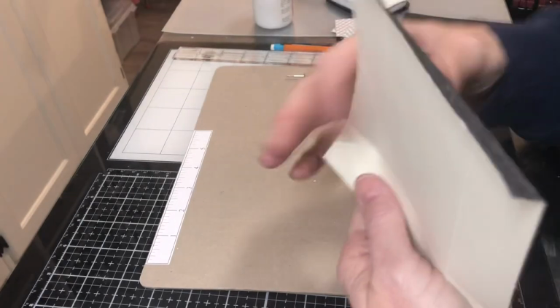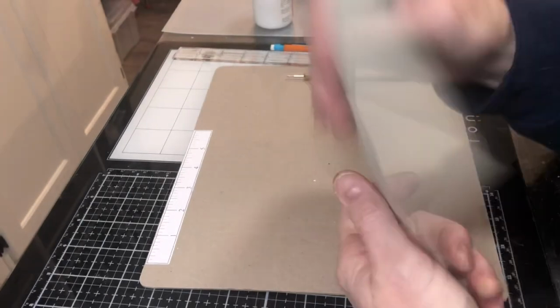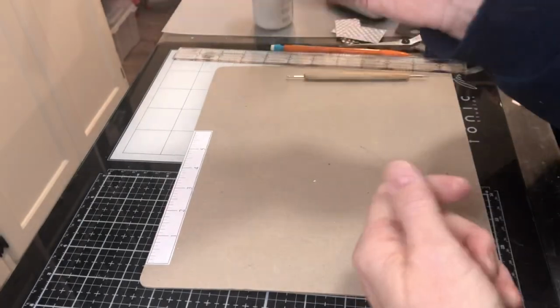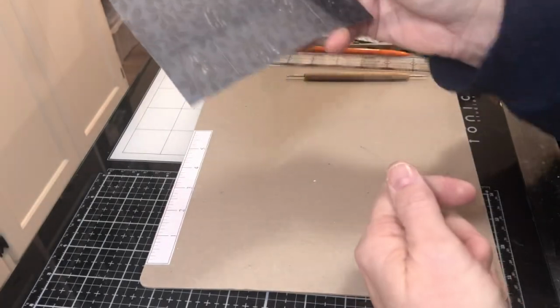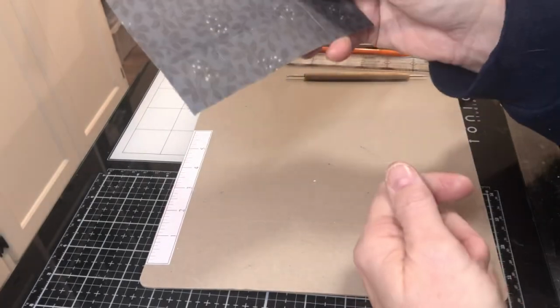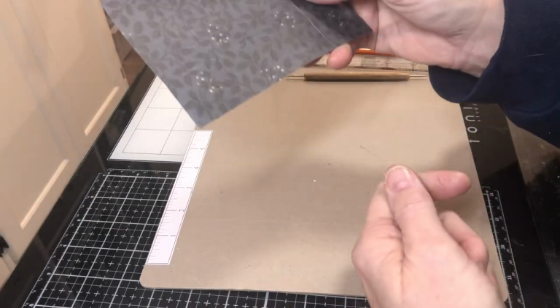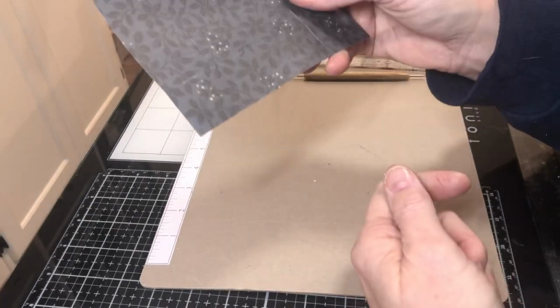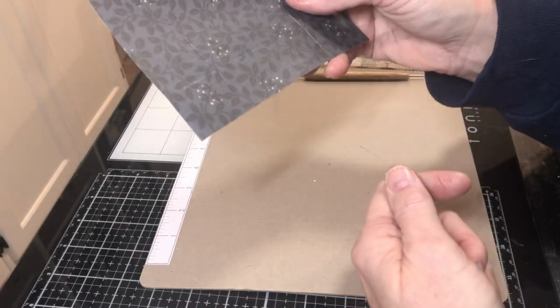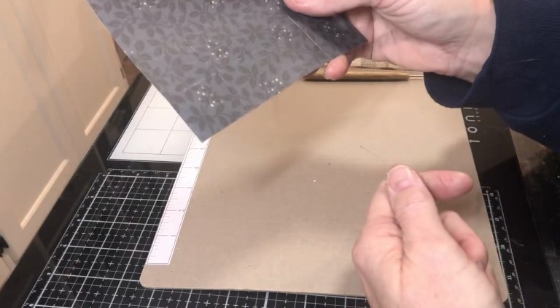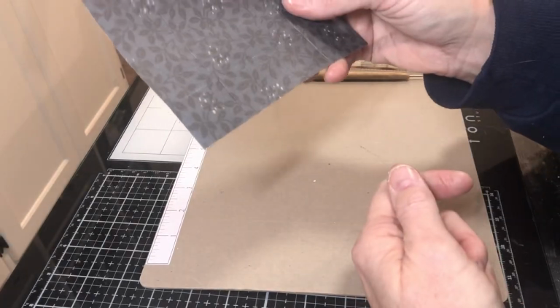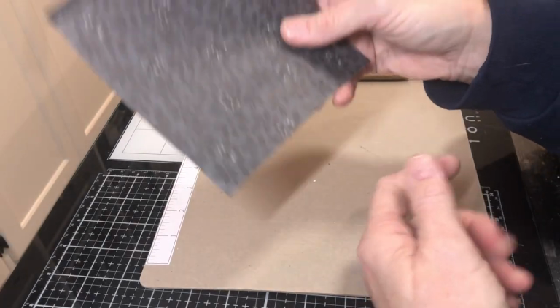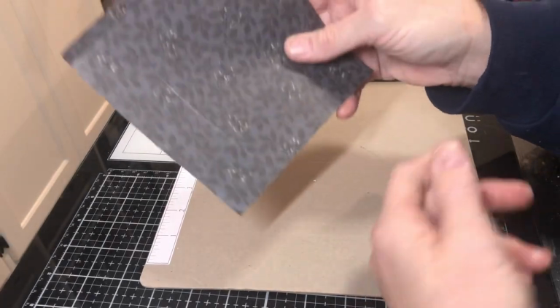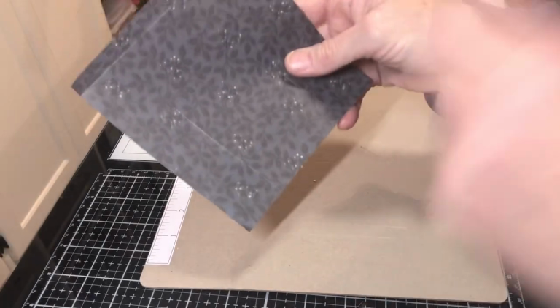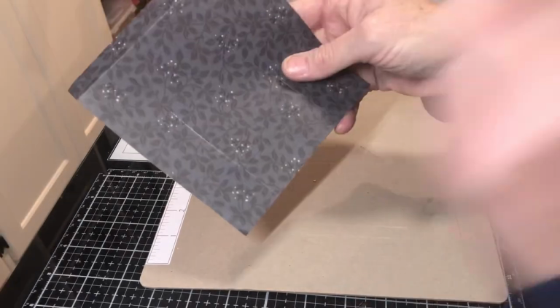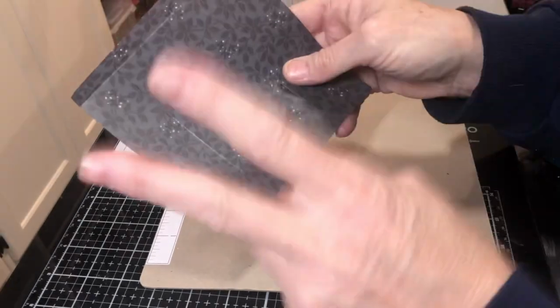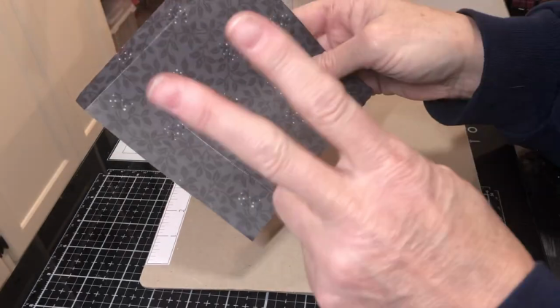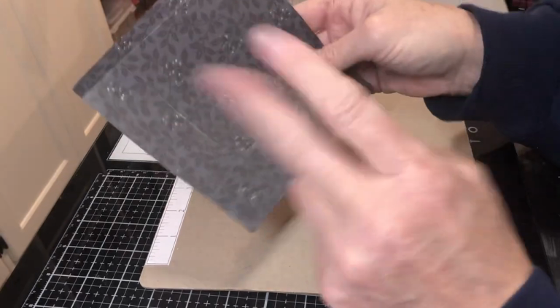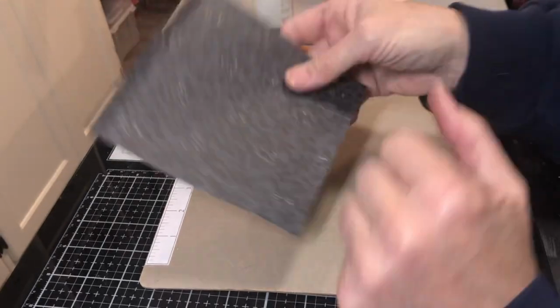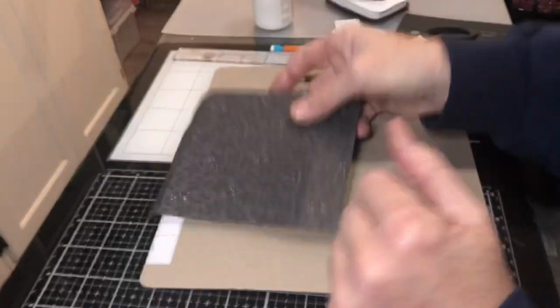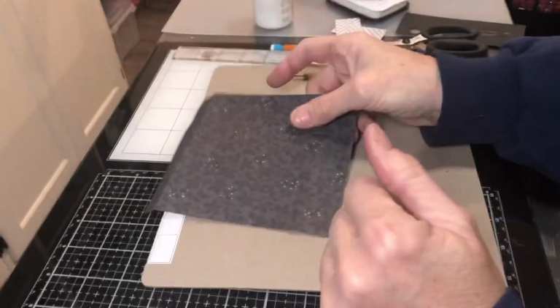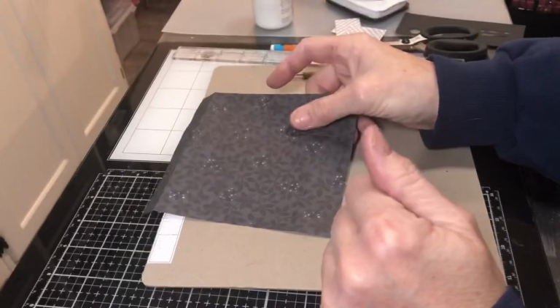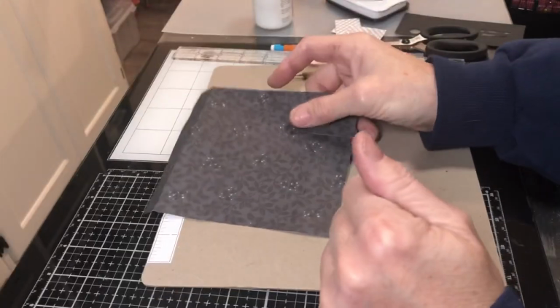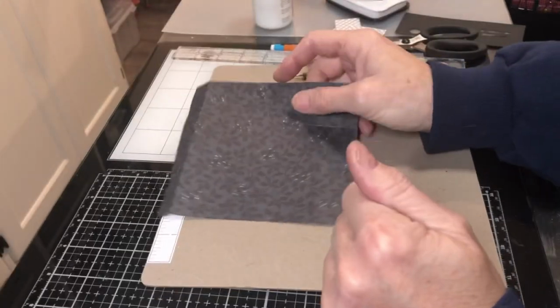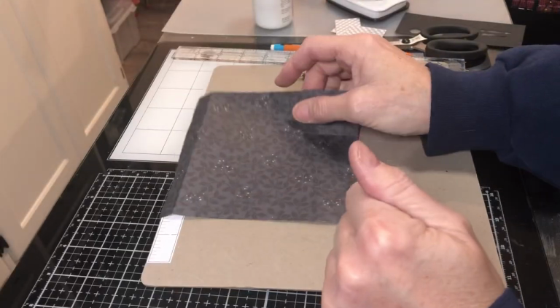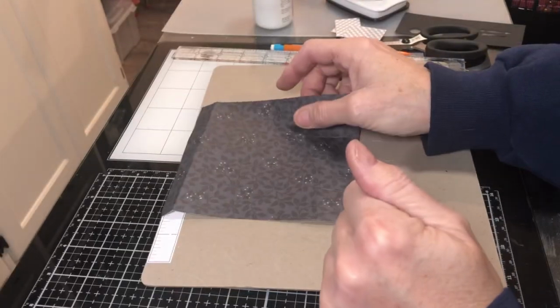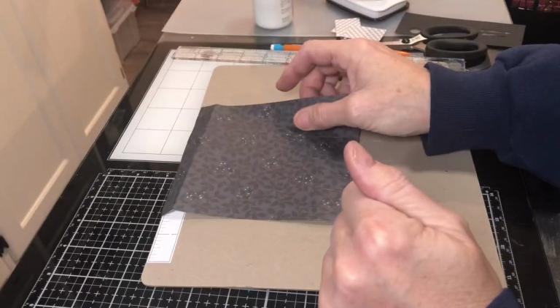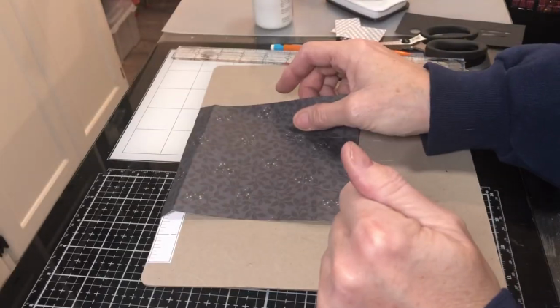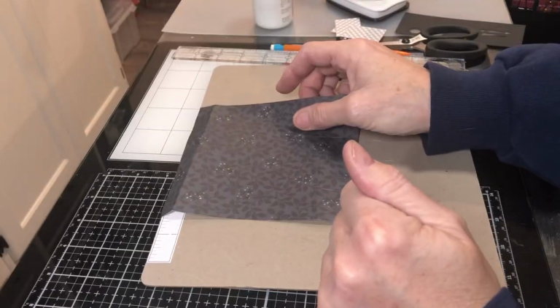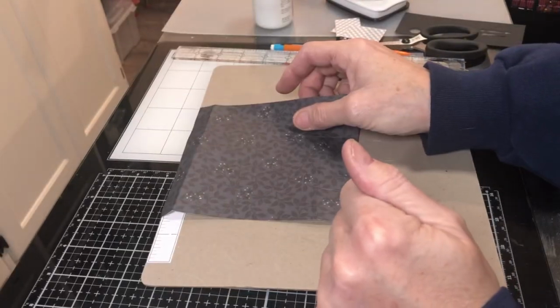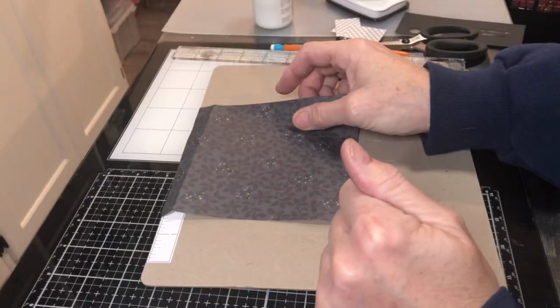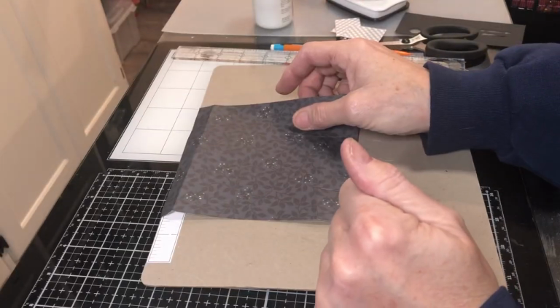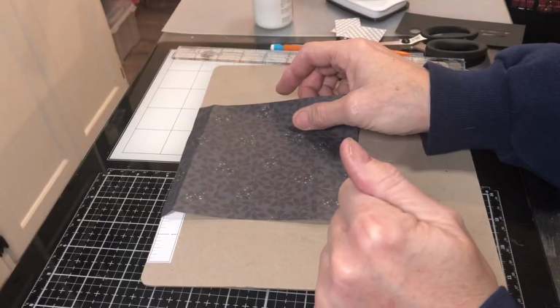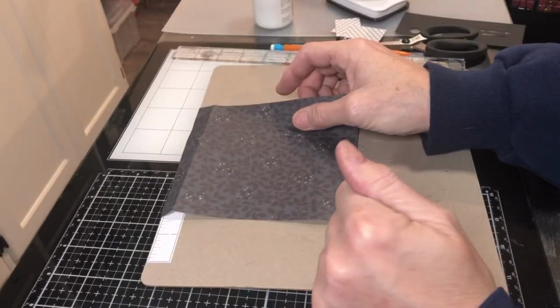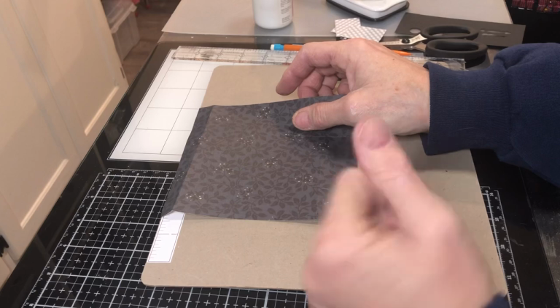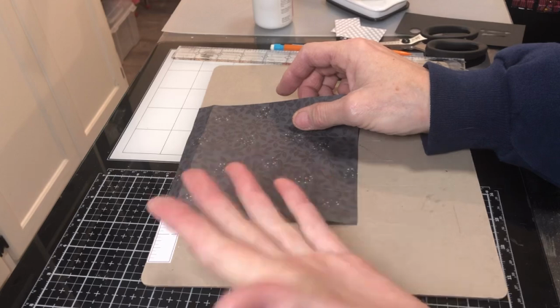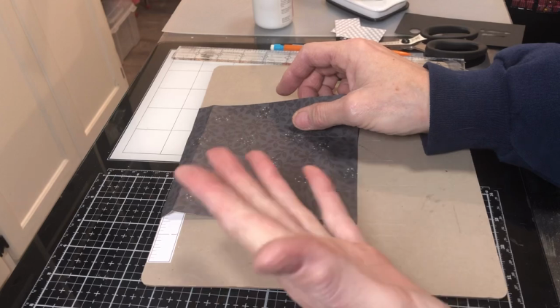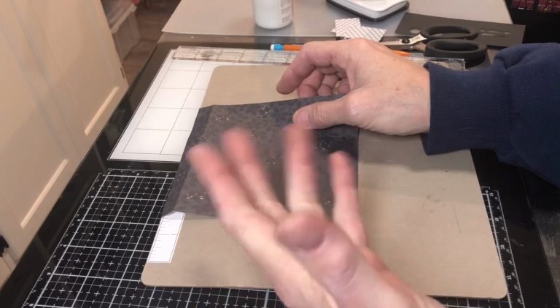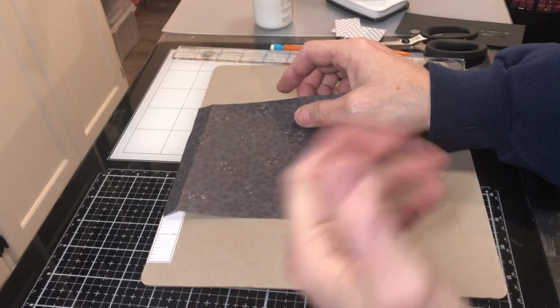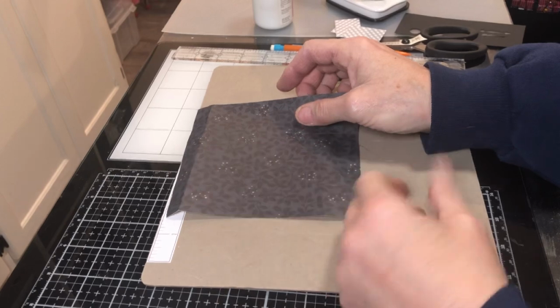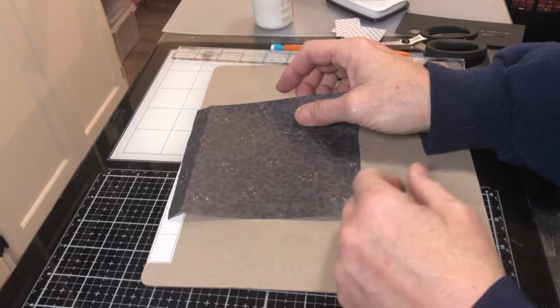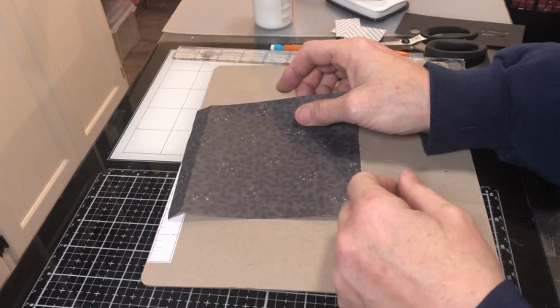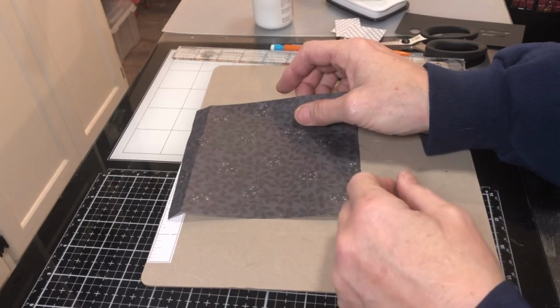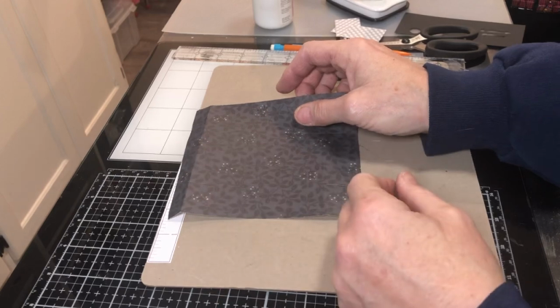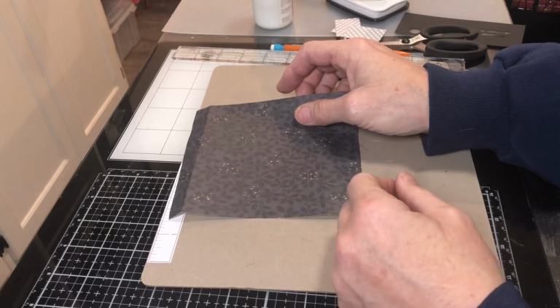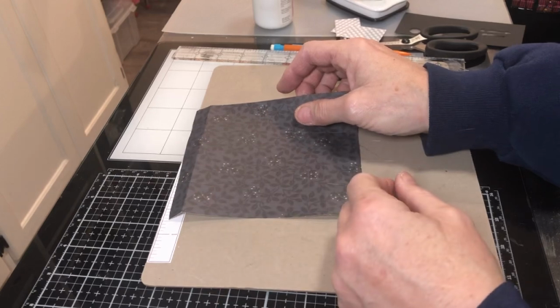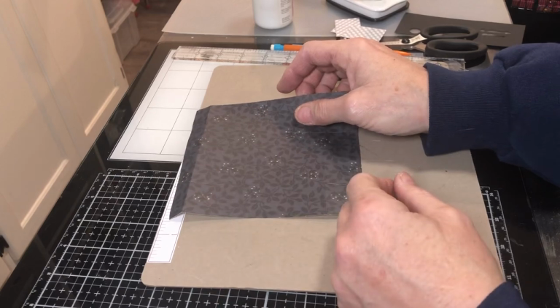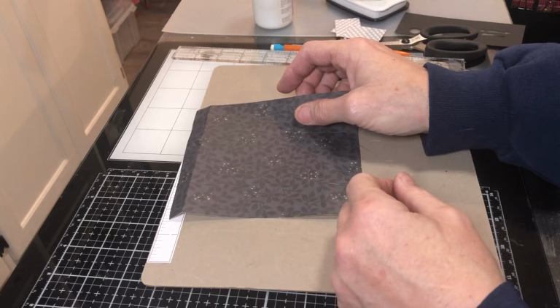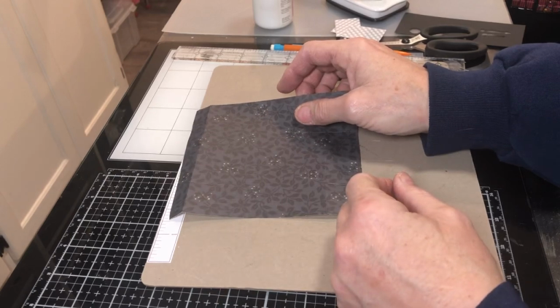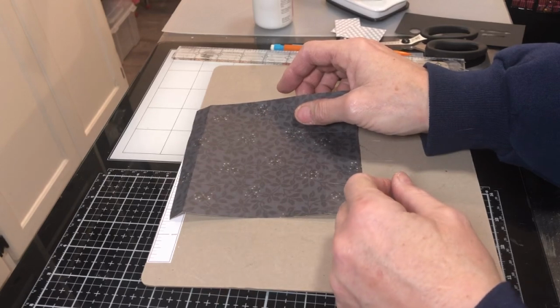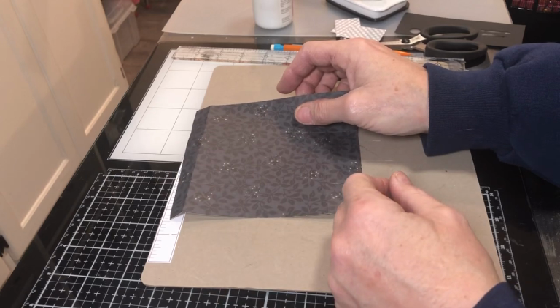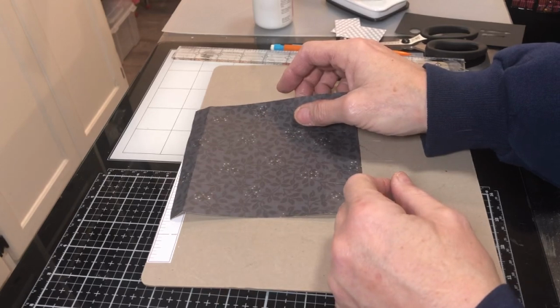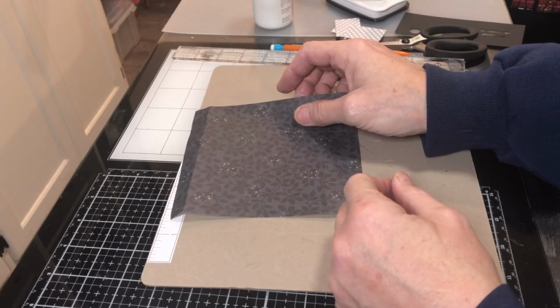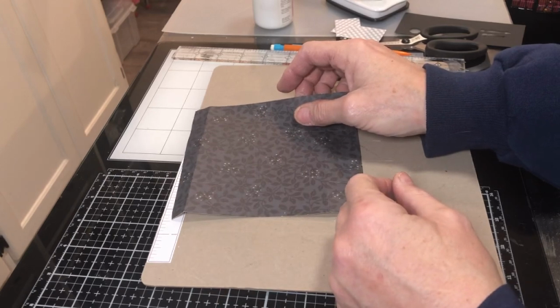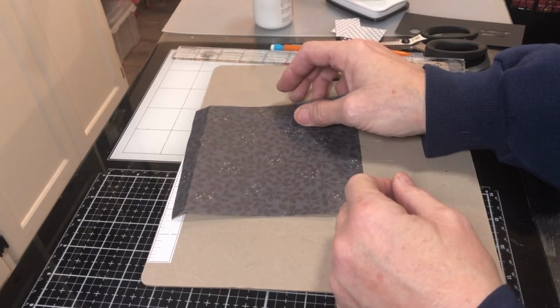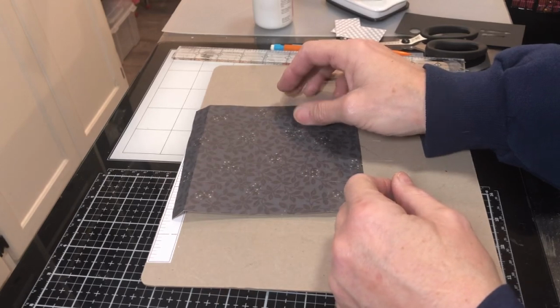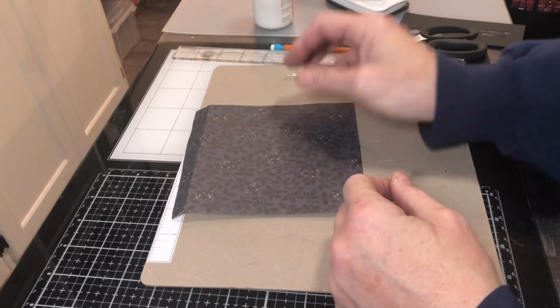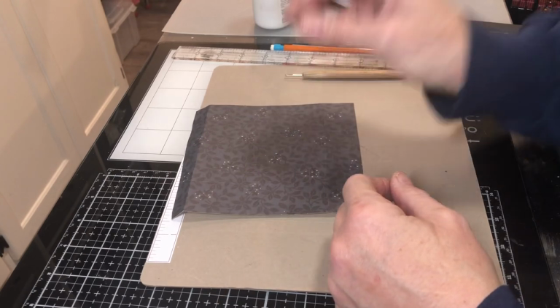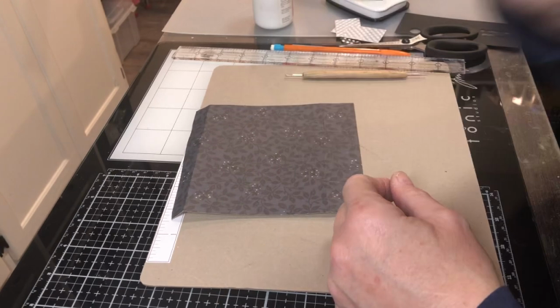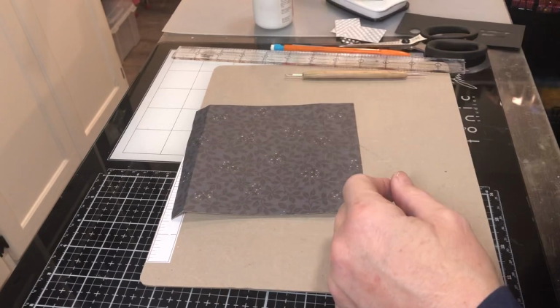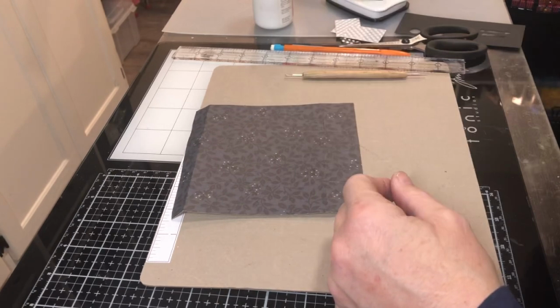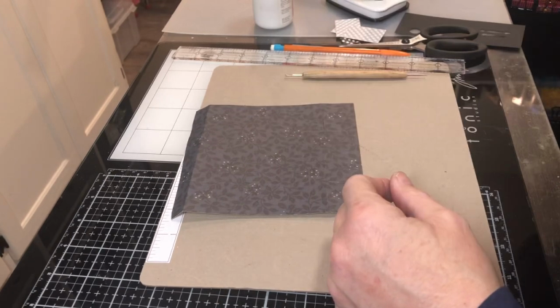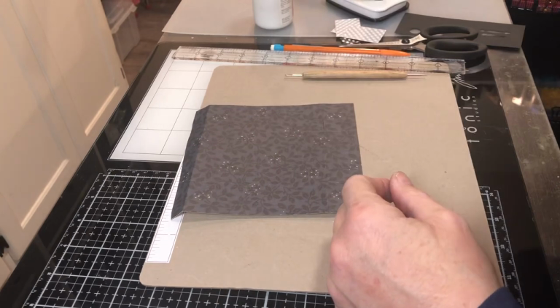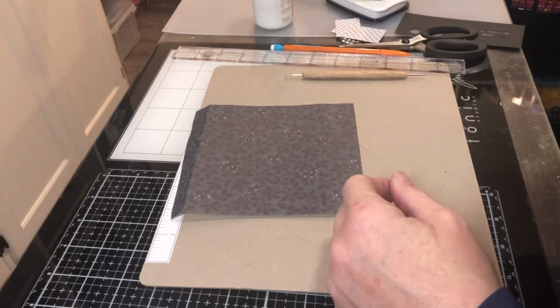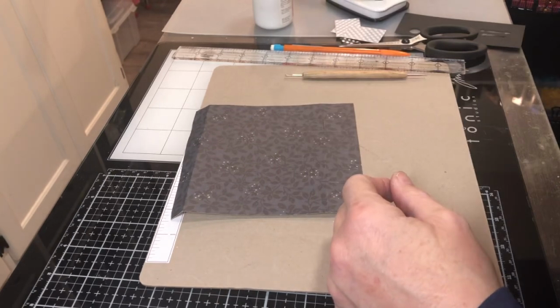Six by six envelope, day two of the hundred-day project, and a variety of coin envelopes. Thank you for watching and I hope you have a blessed day.